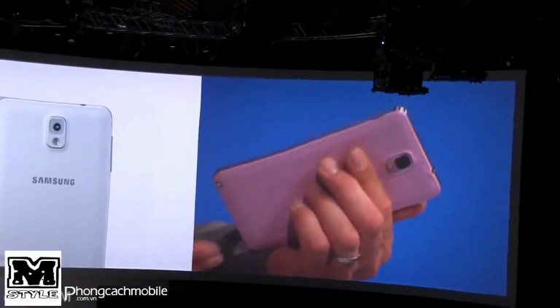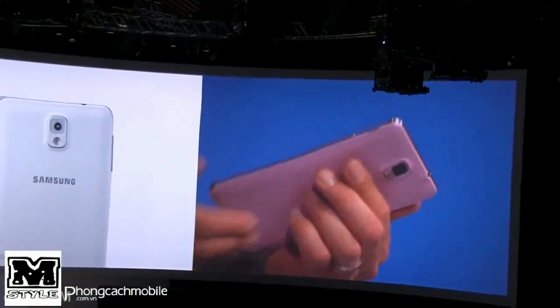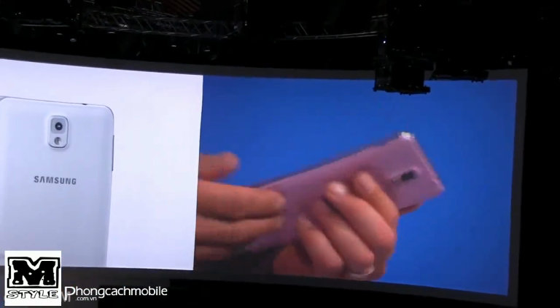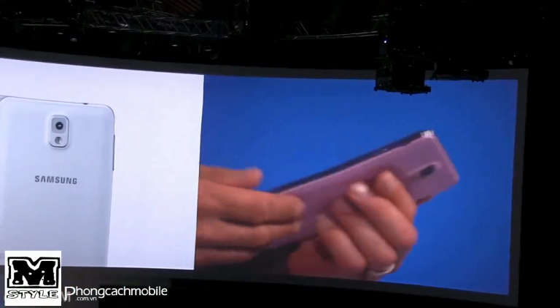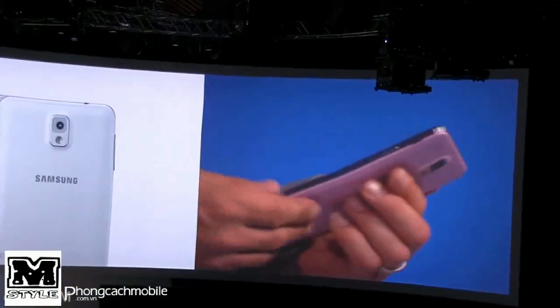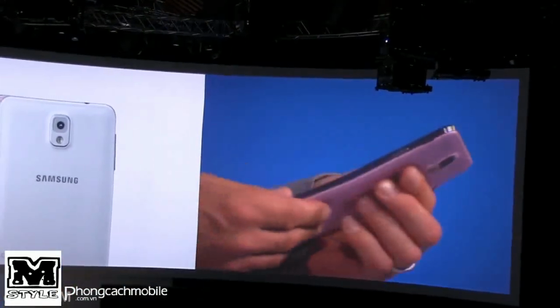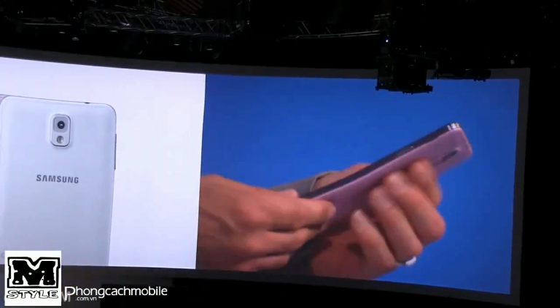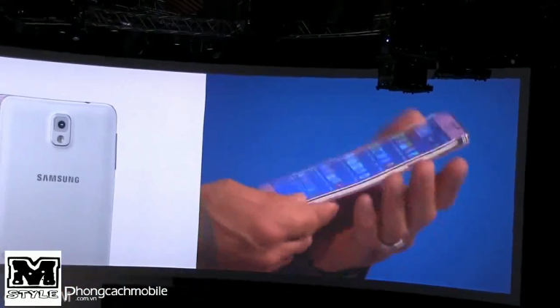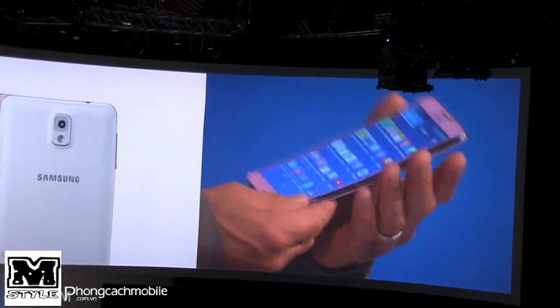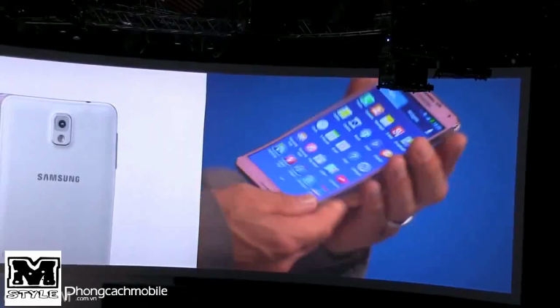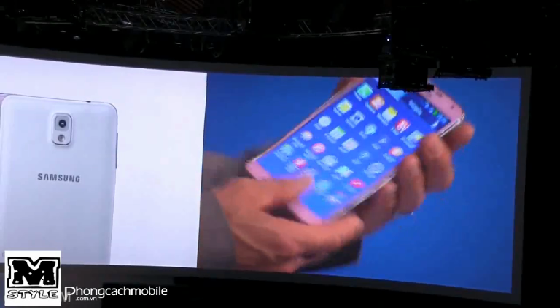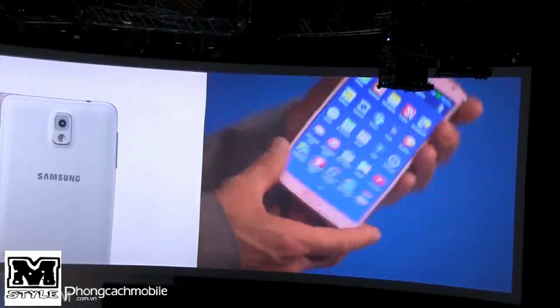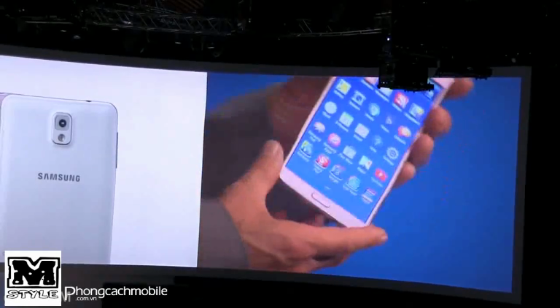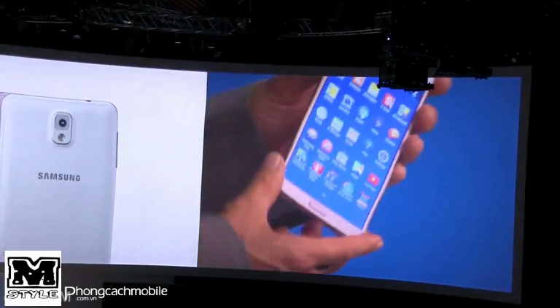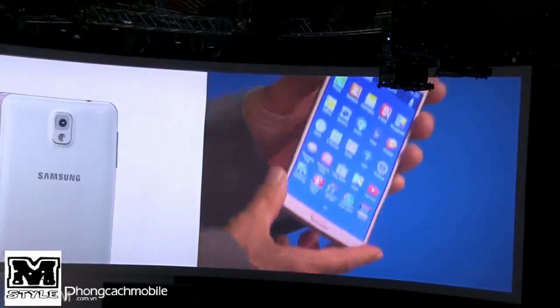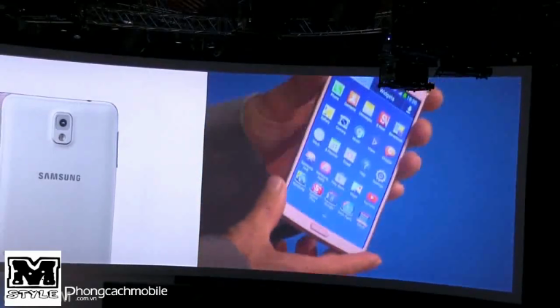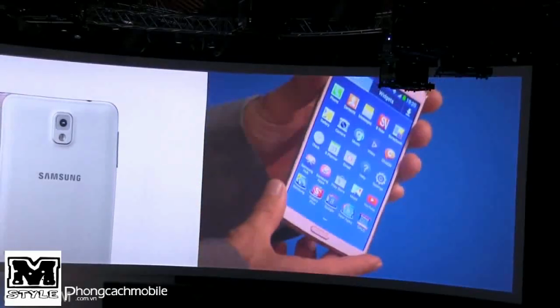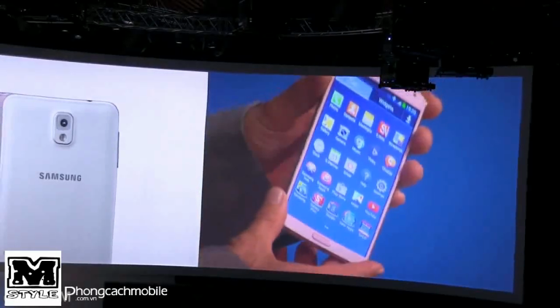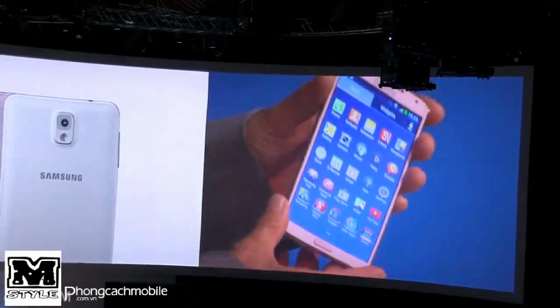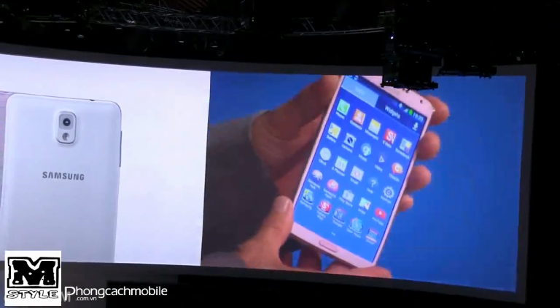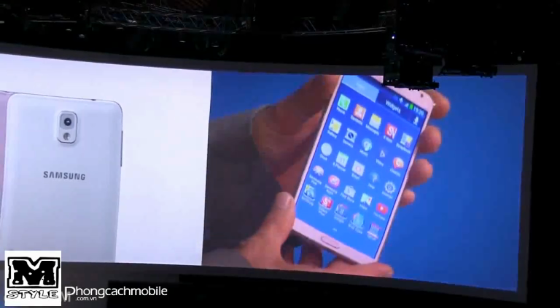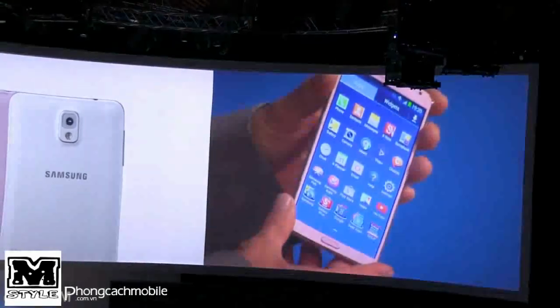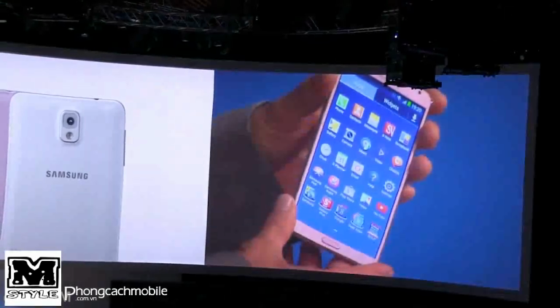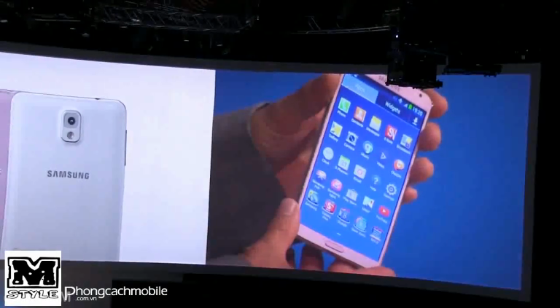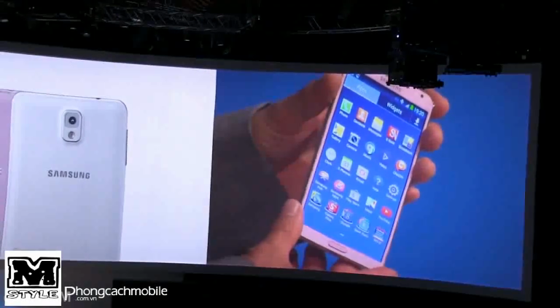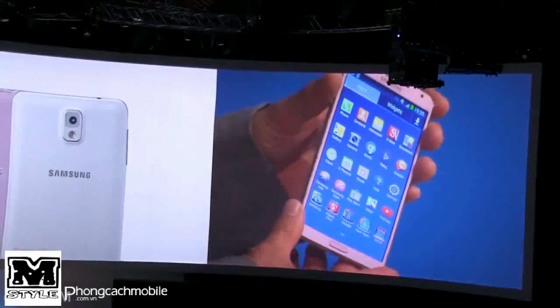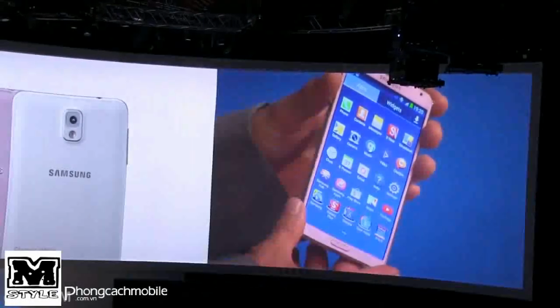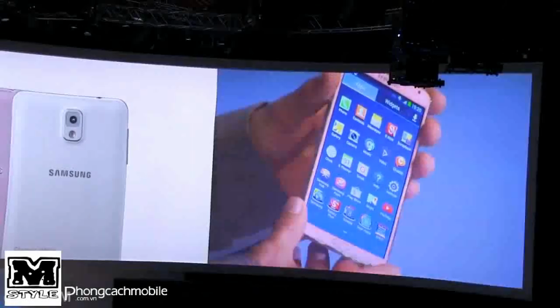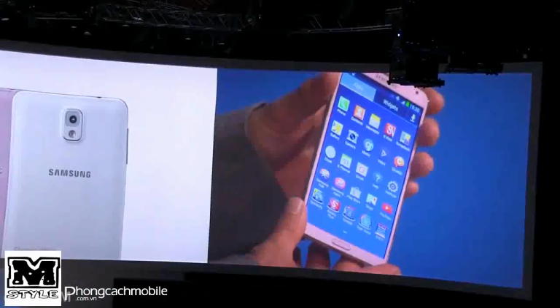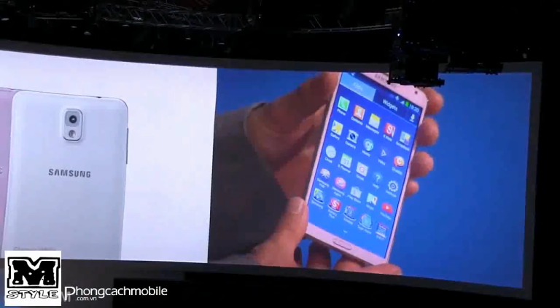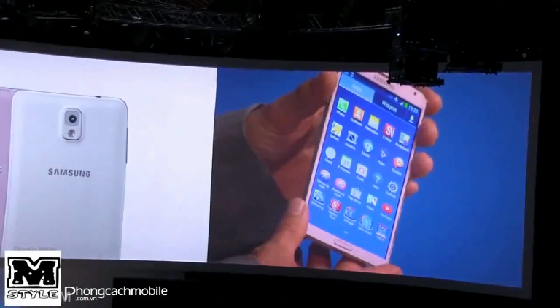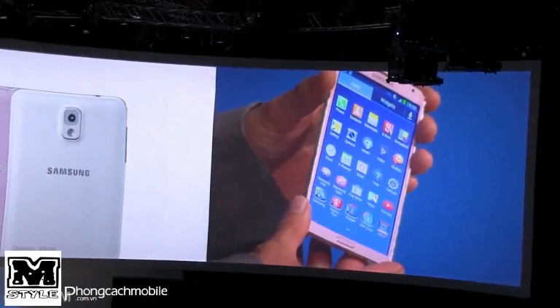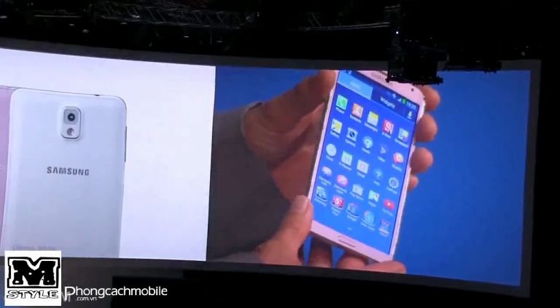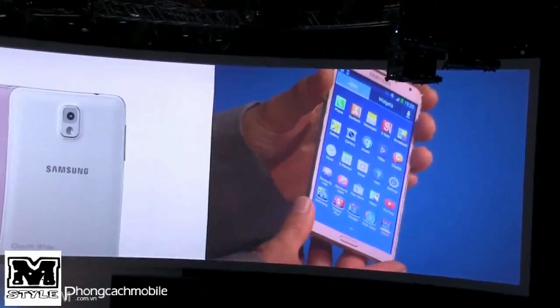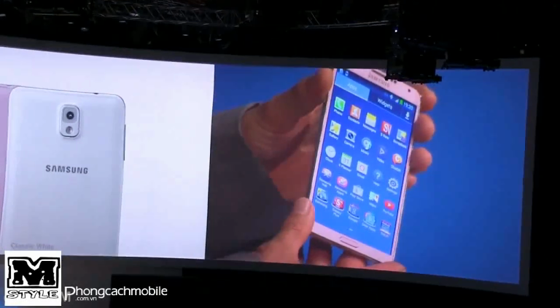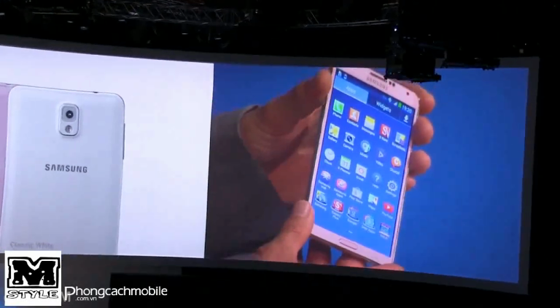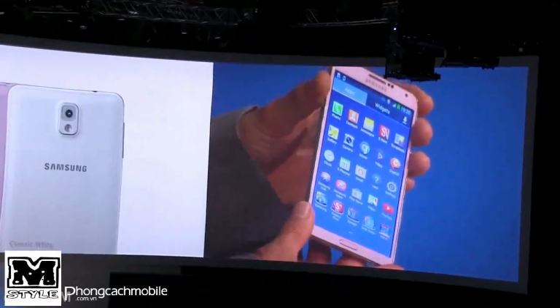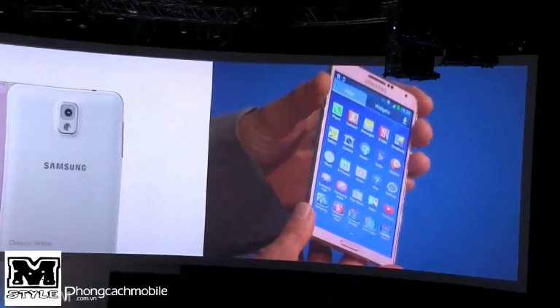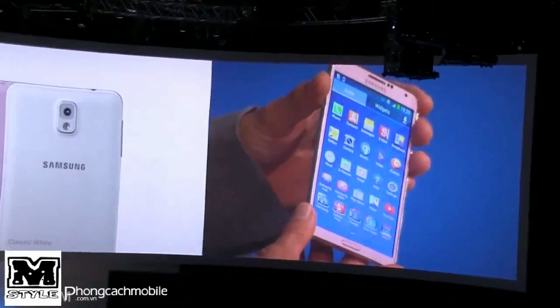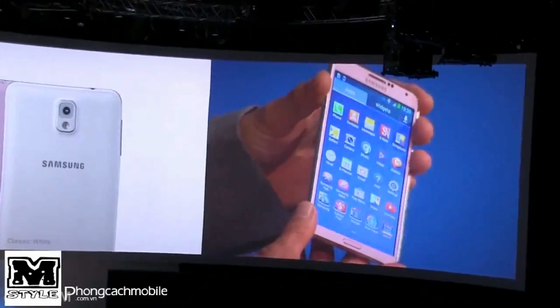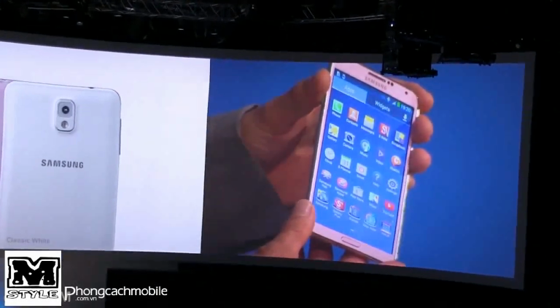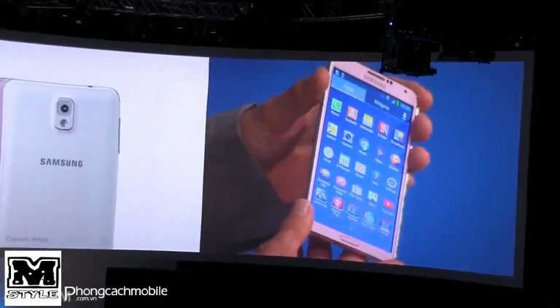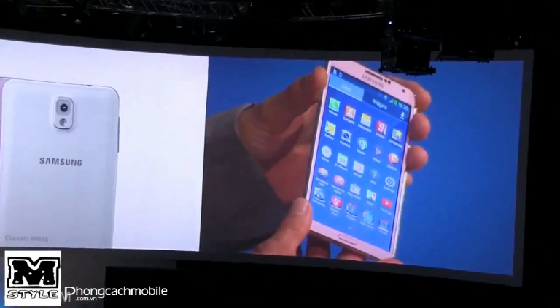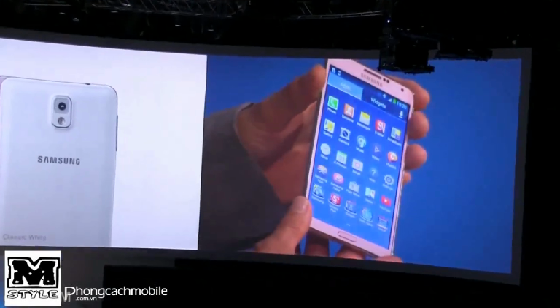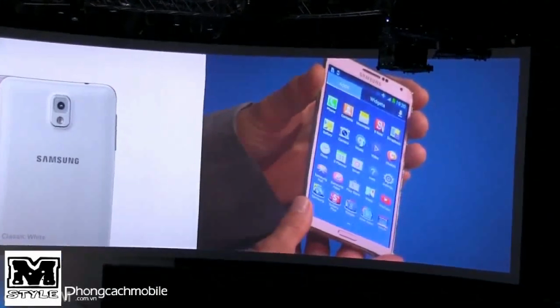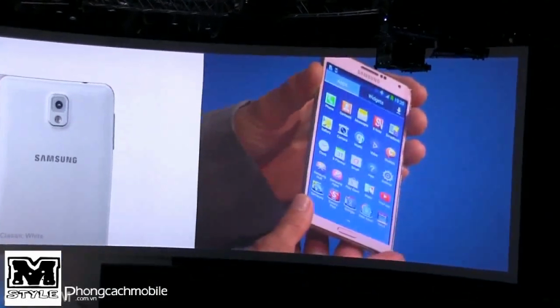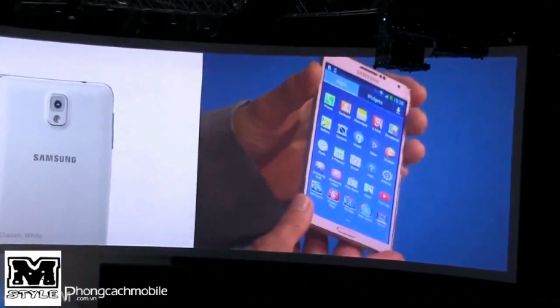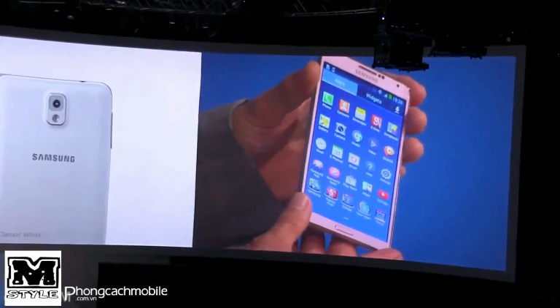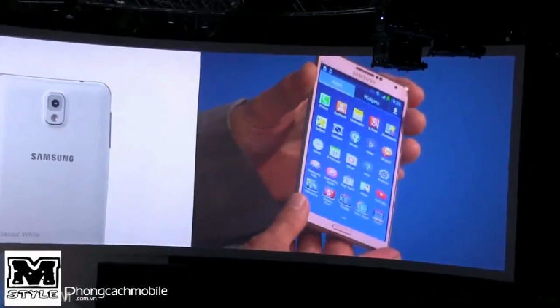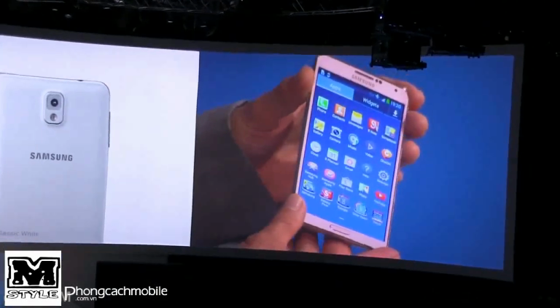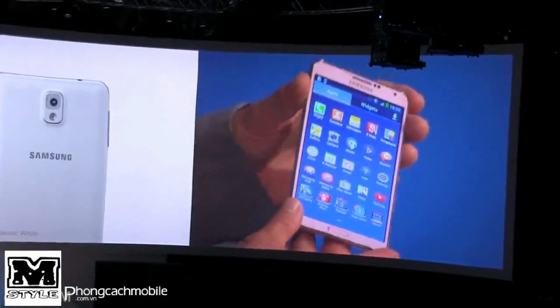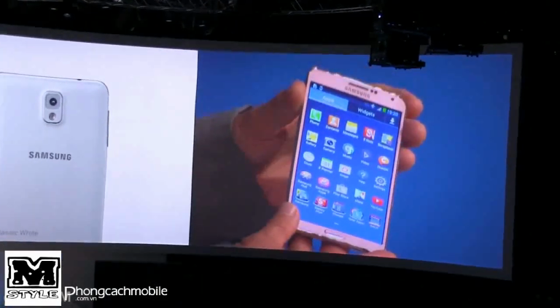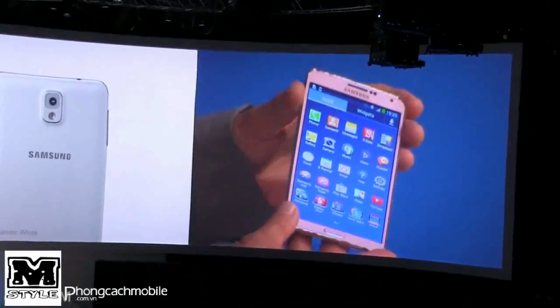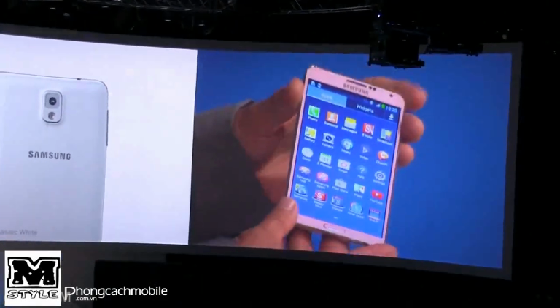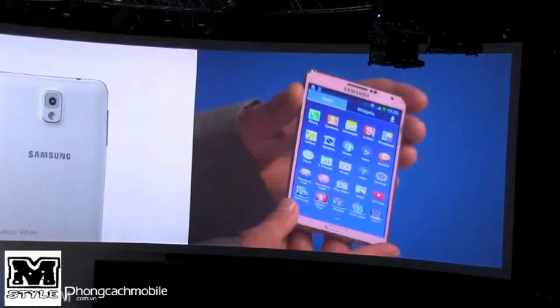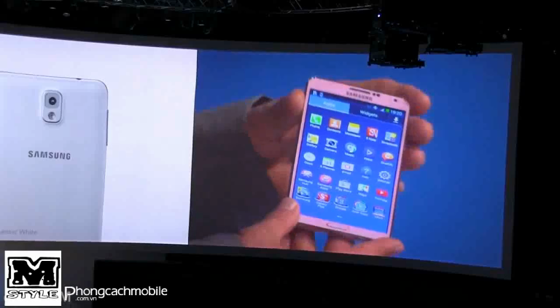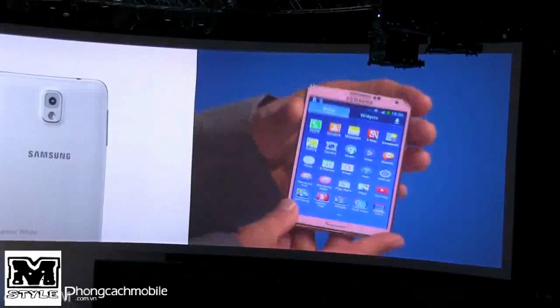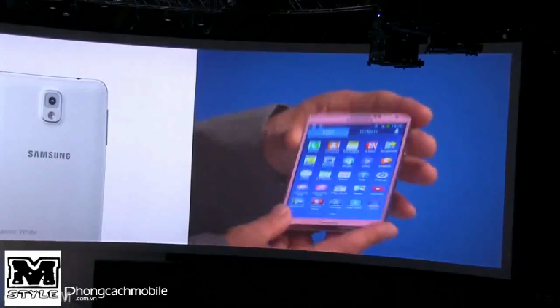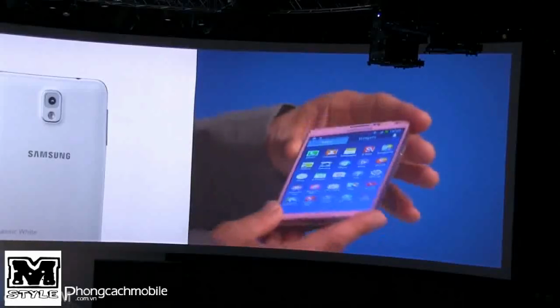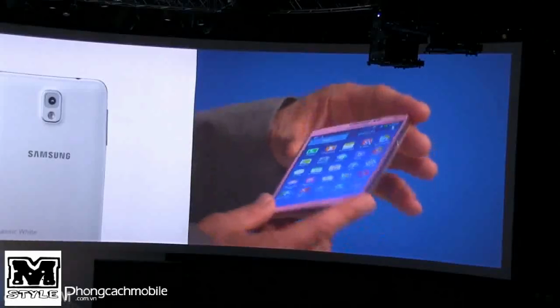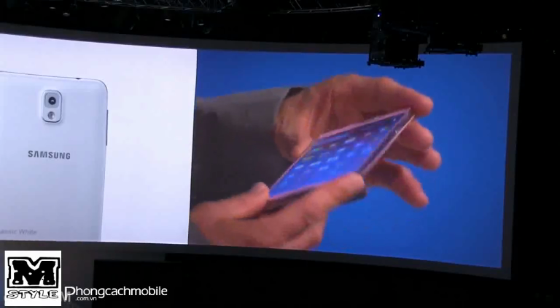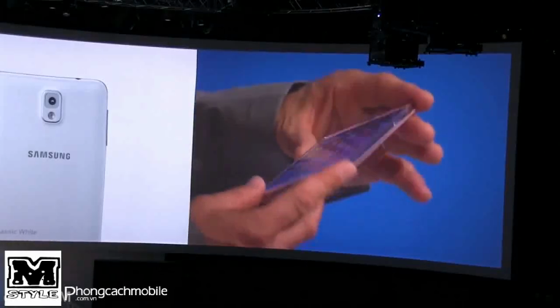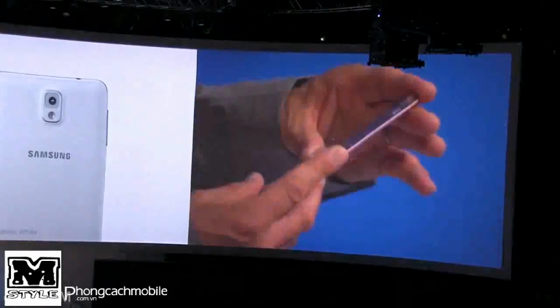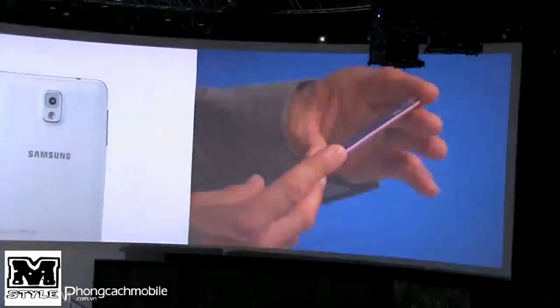The S Pen is easy to pull out, and overall there's a great look and feel to the device.